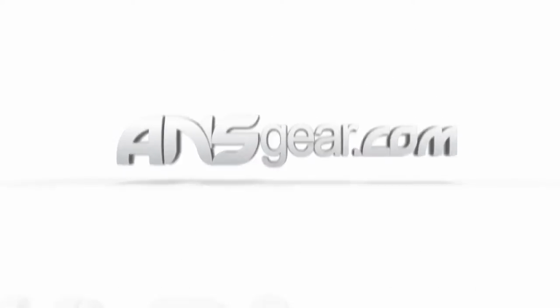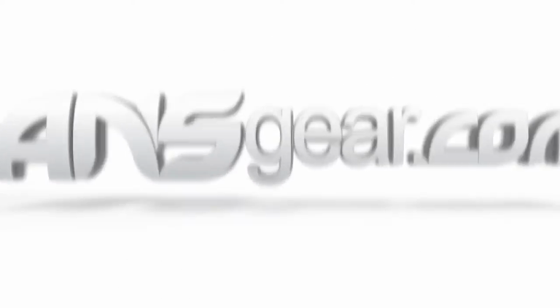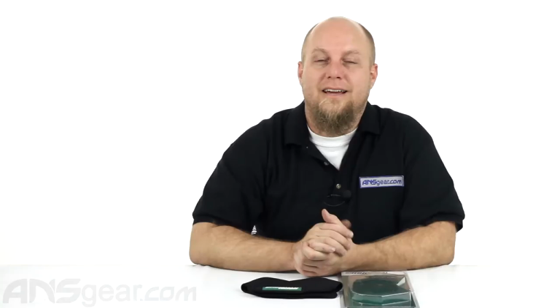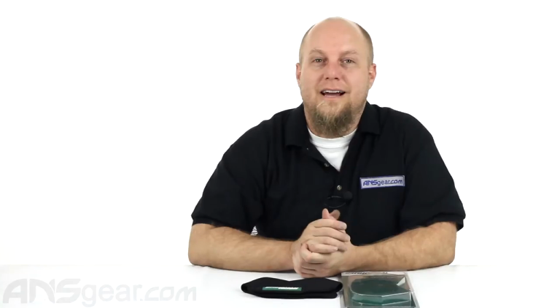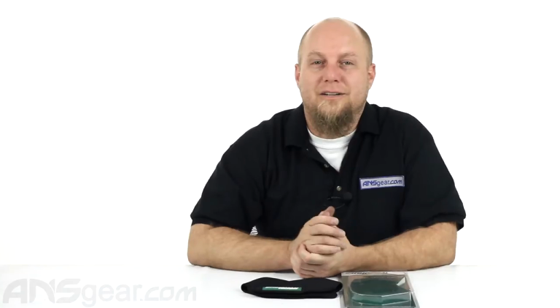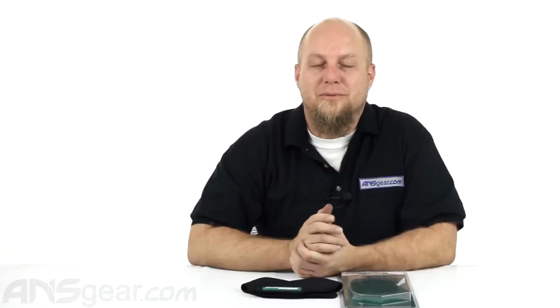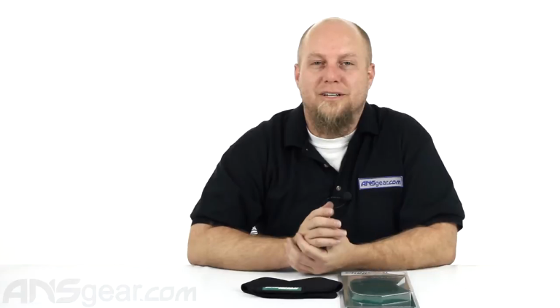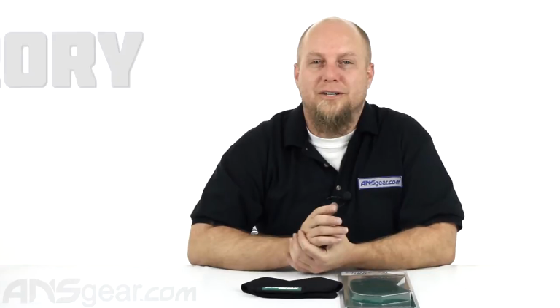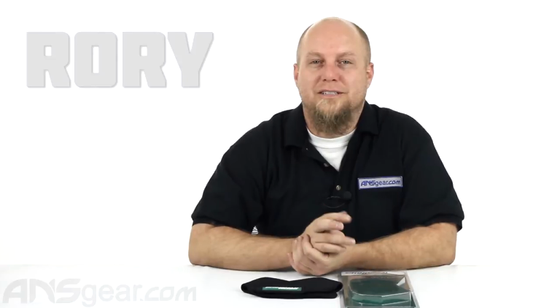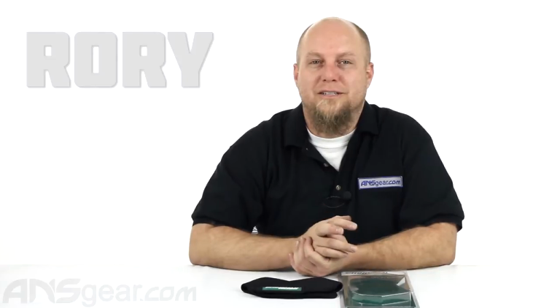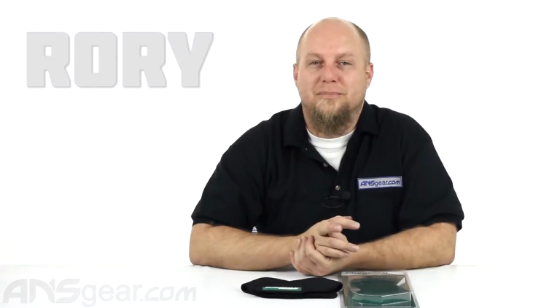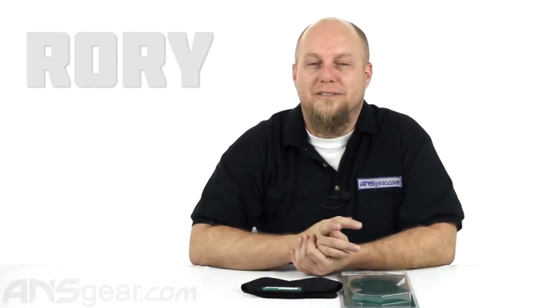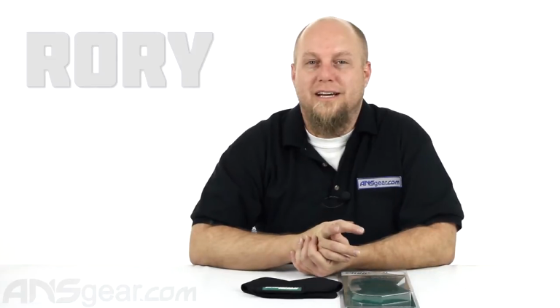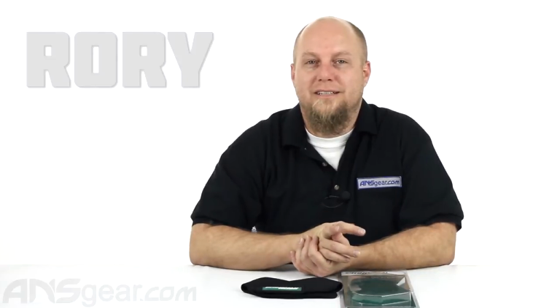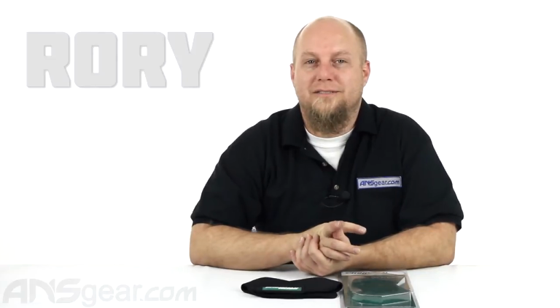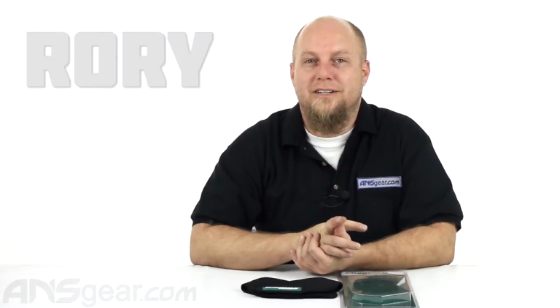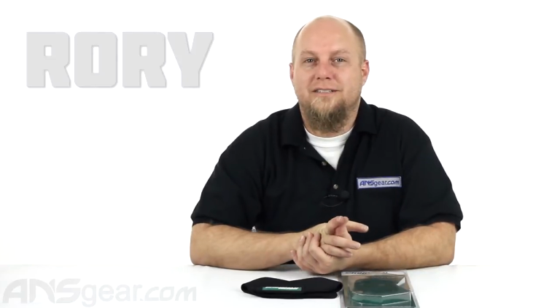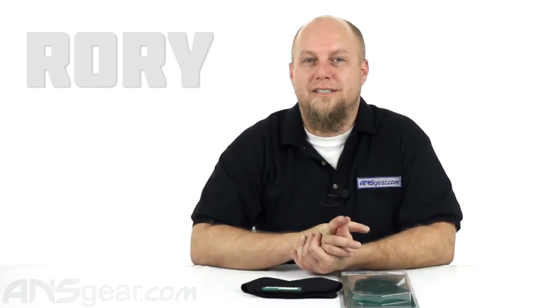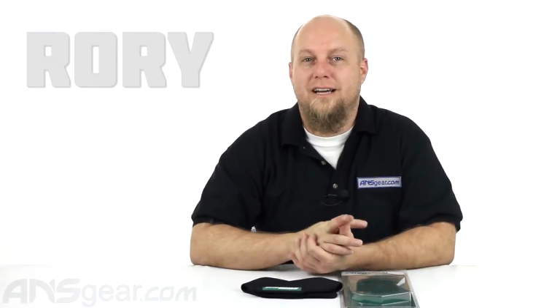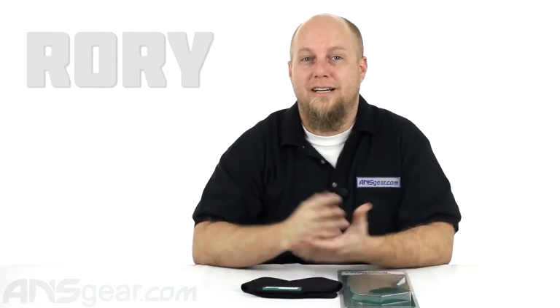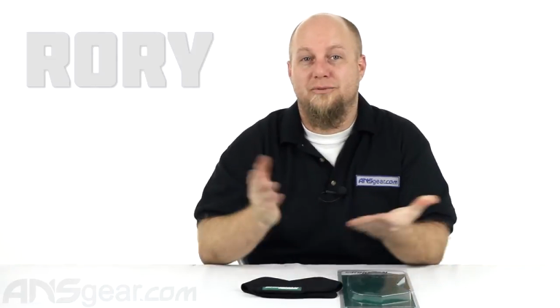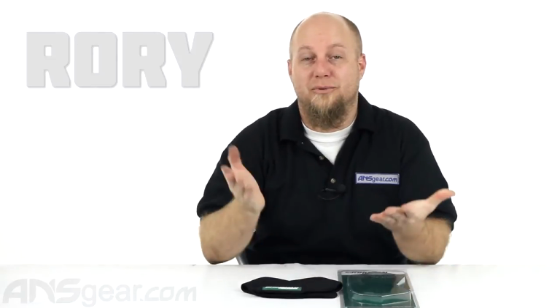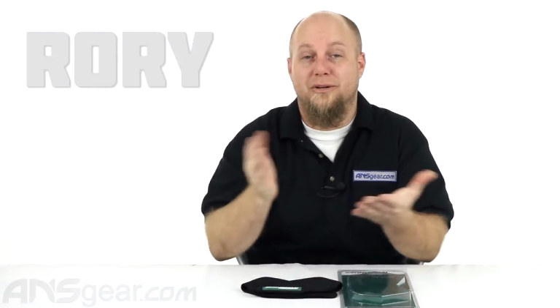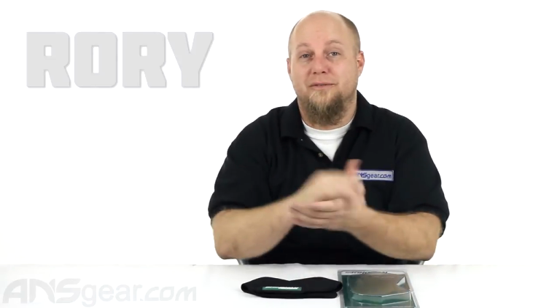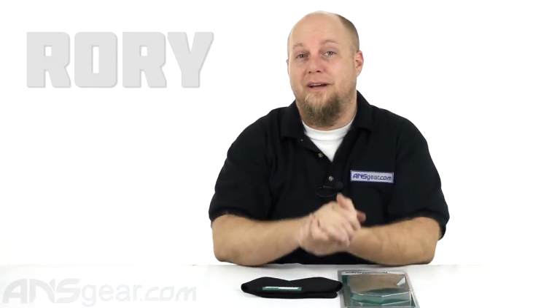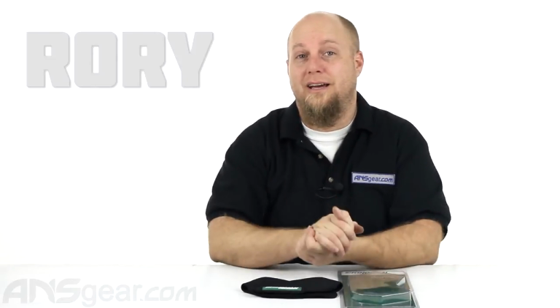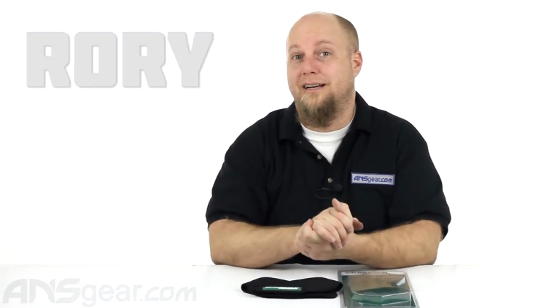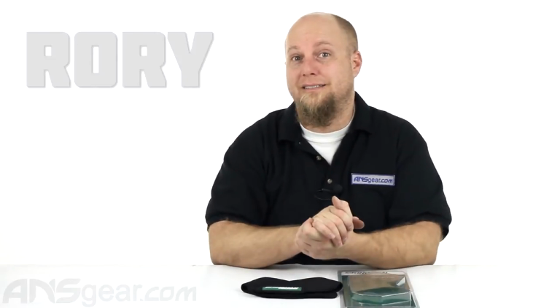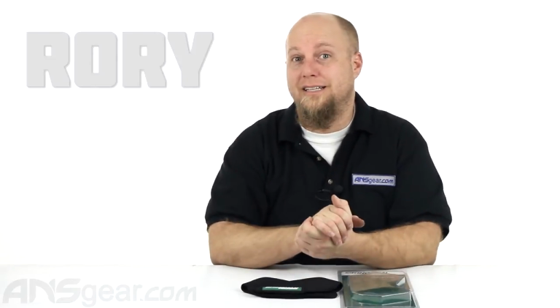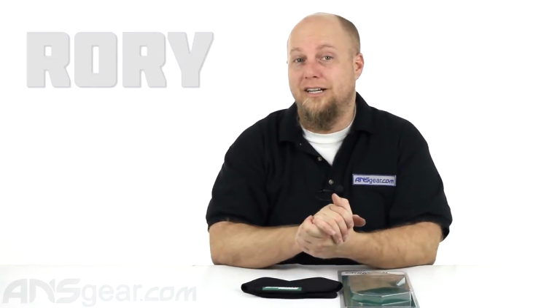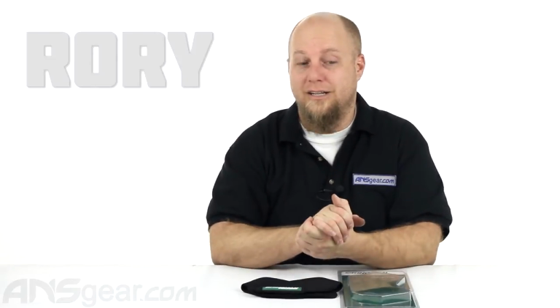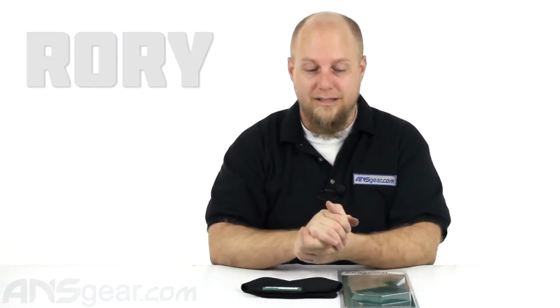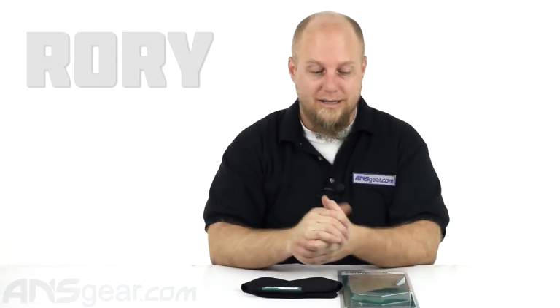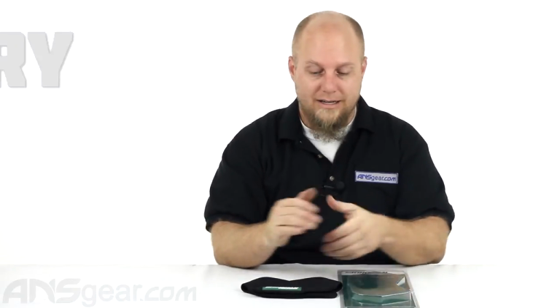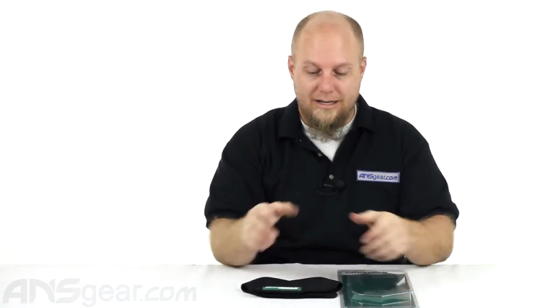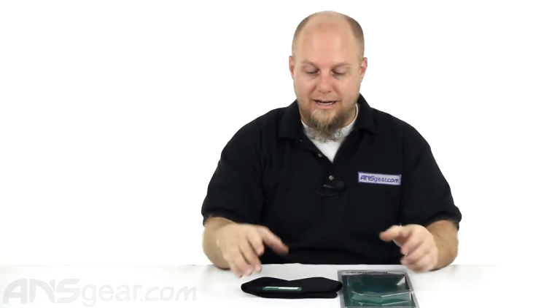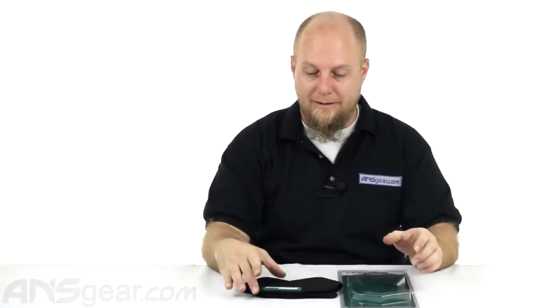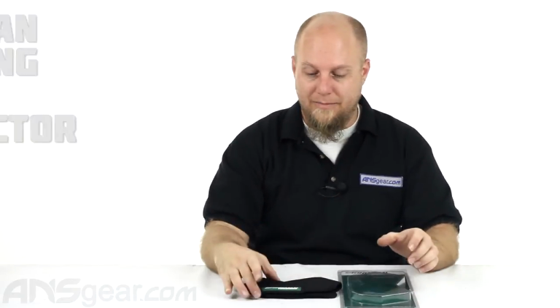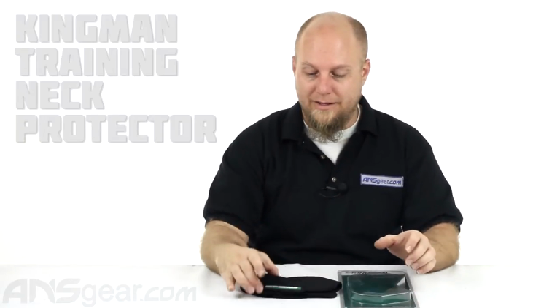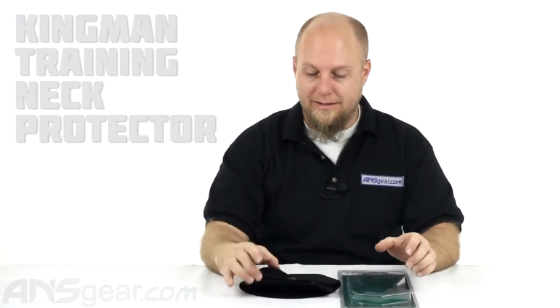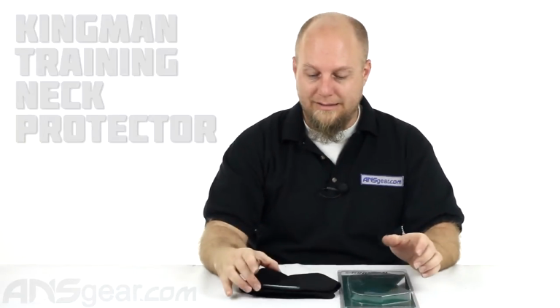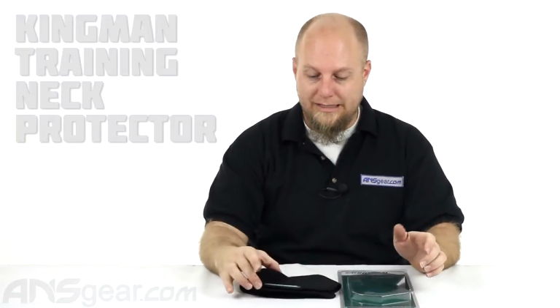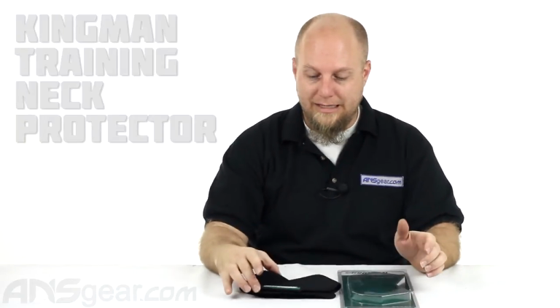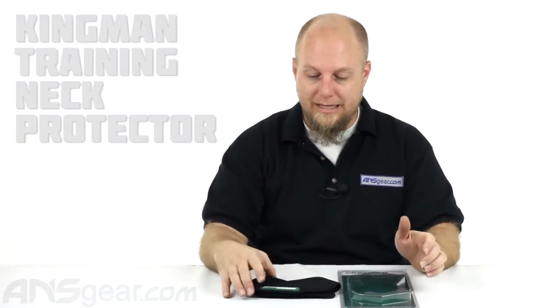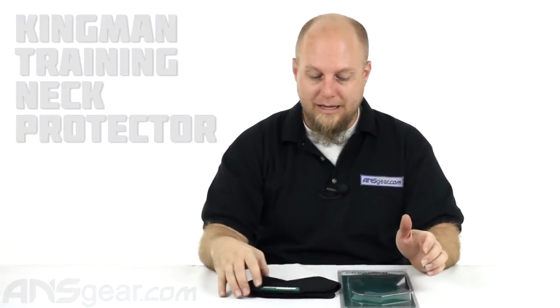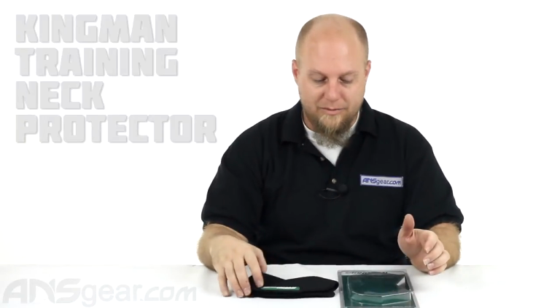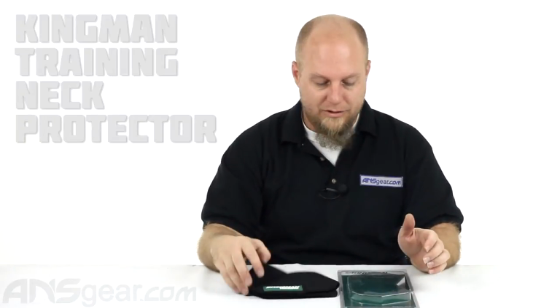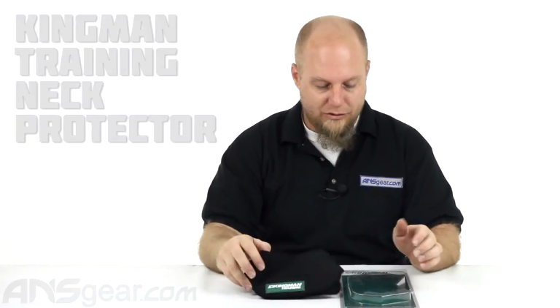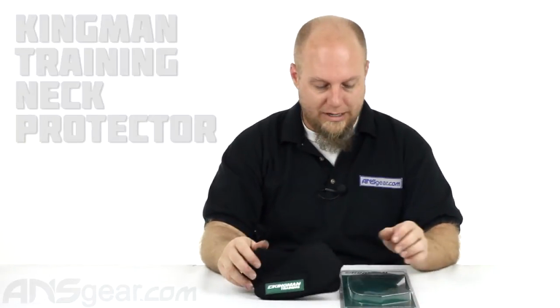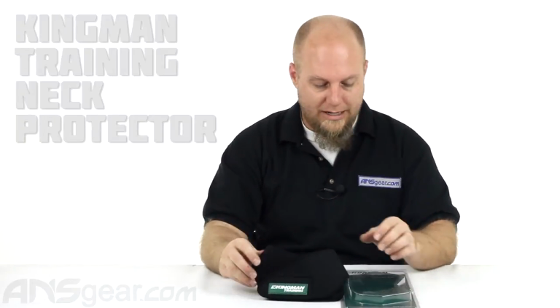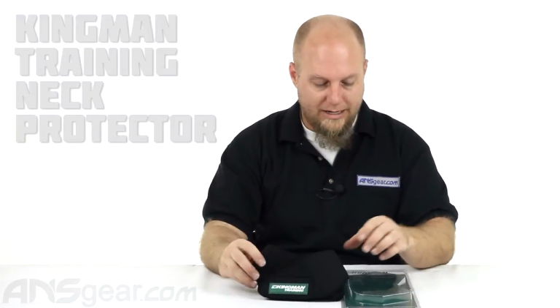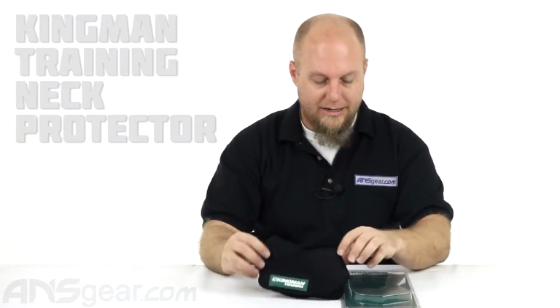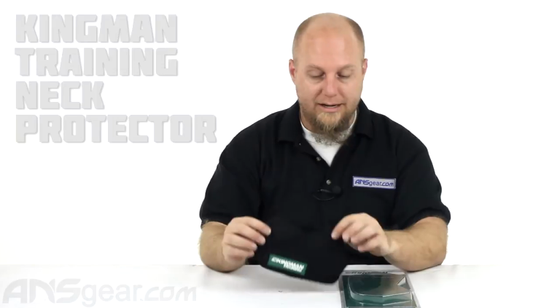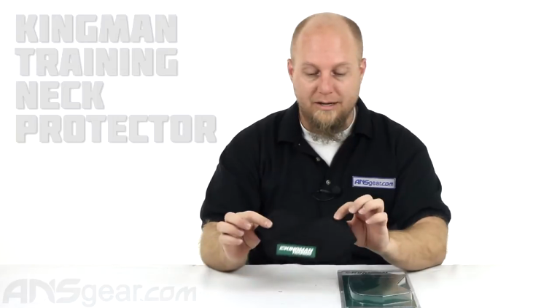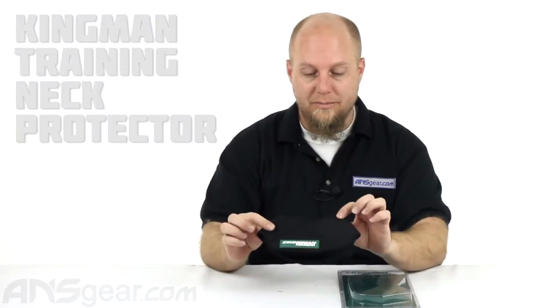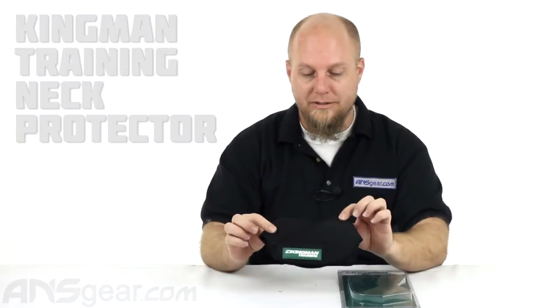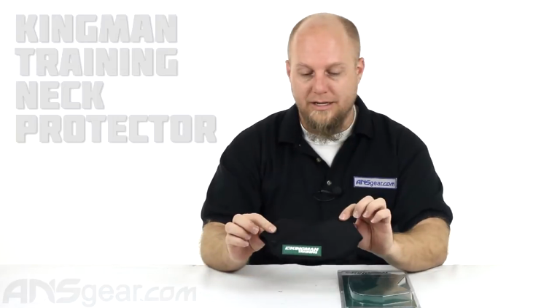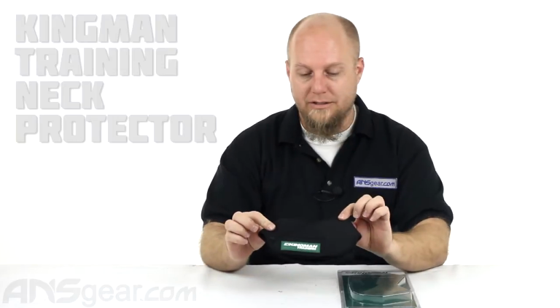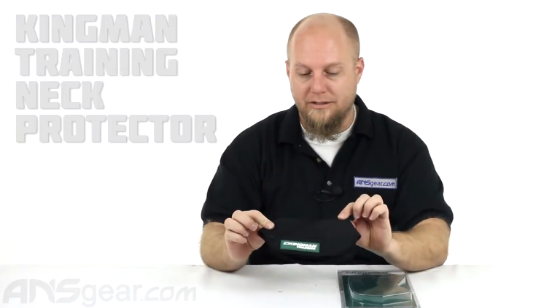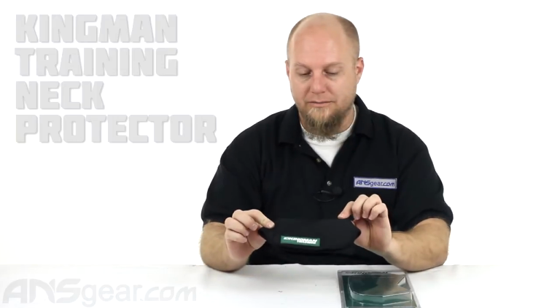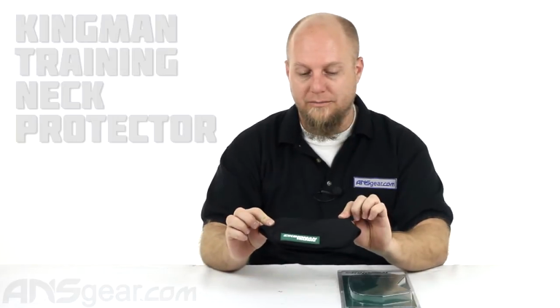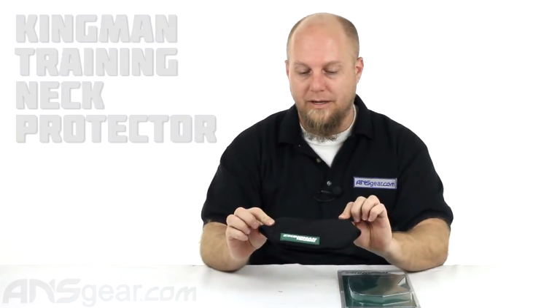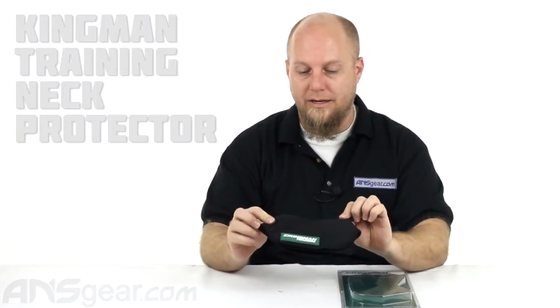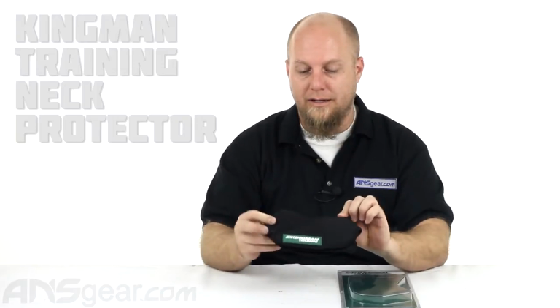Hey guys, we're going to look at some protective gear today. It's Rory from ANS Gear. This is the Kingman Training Neck Protector right here.